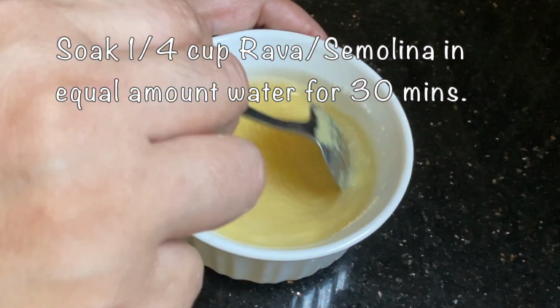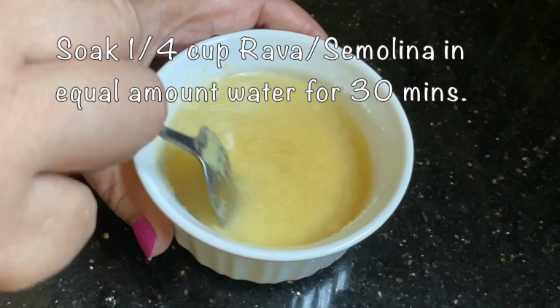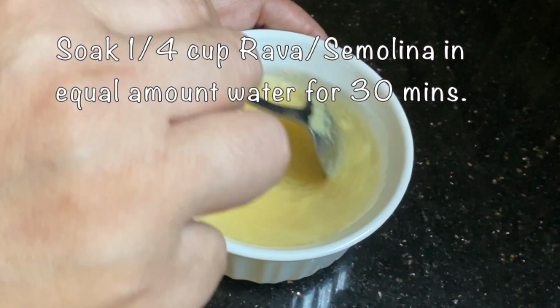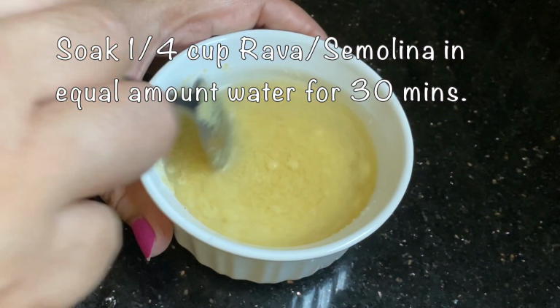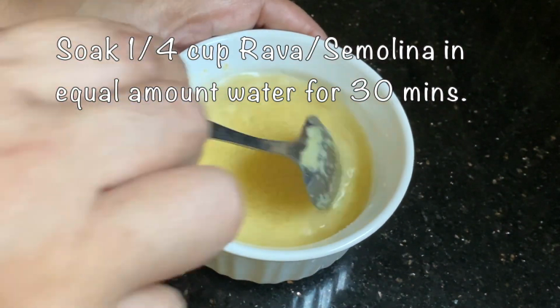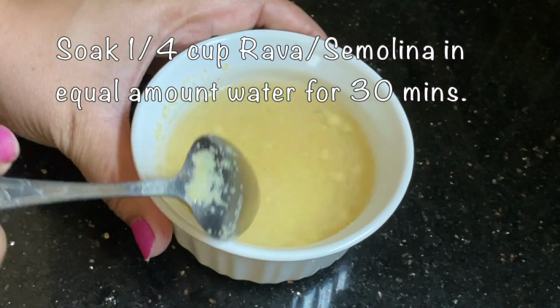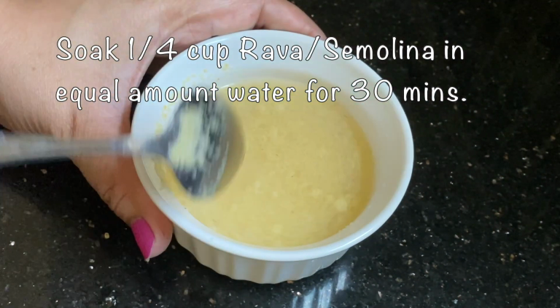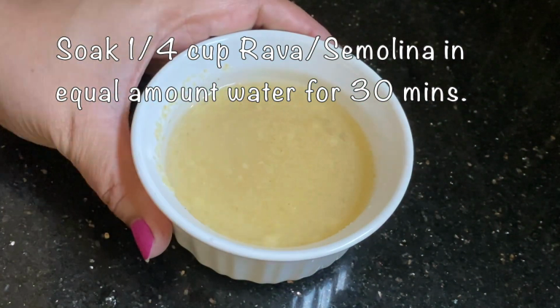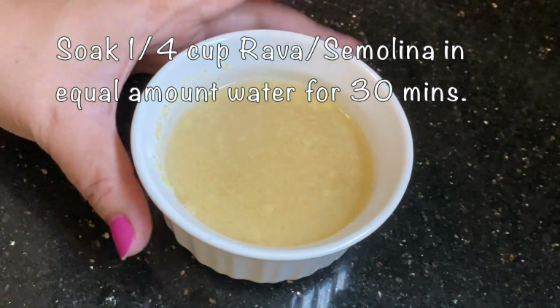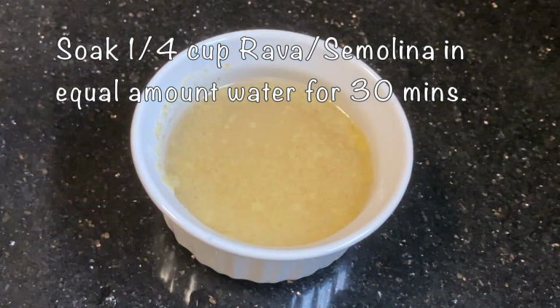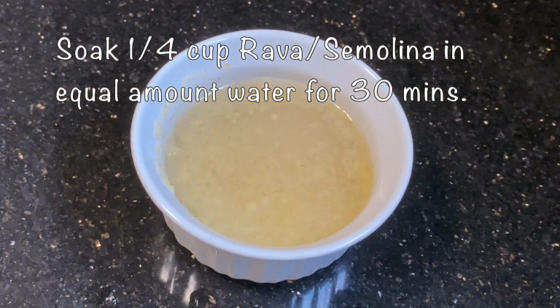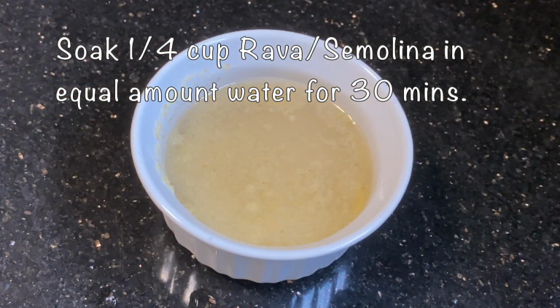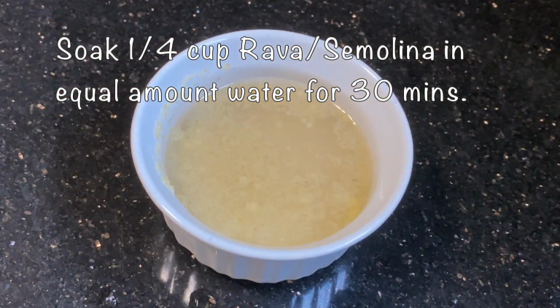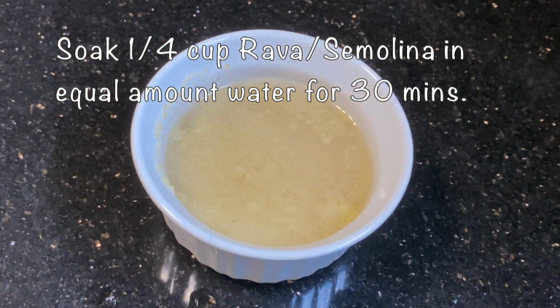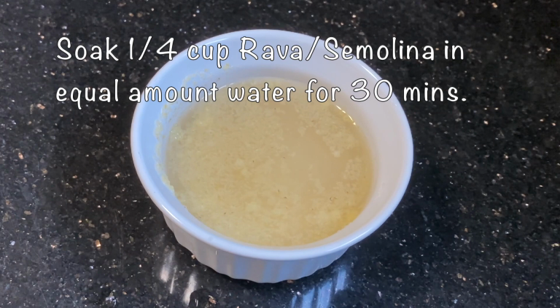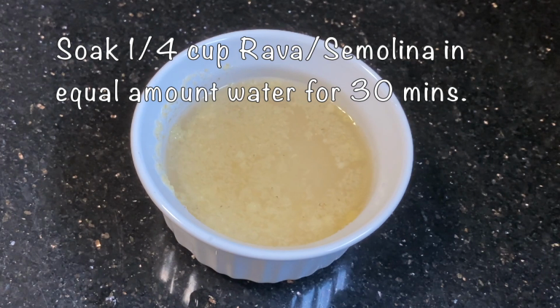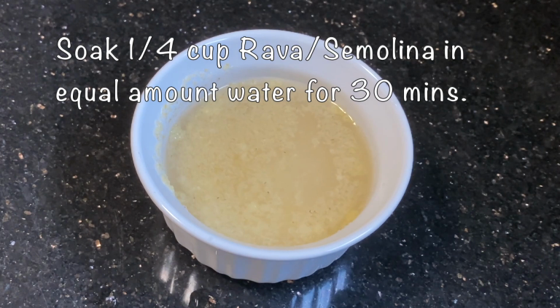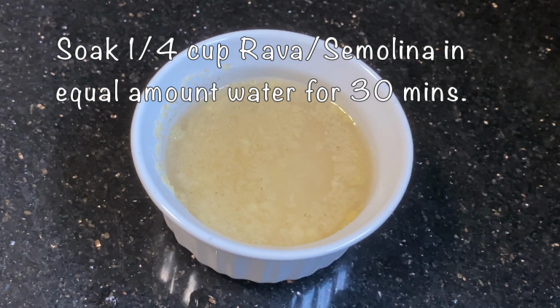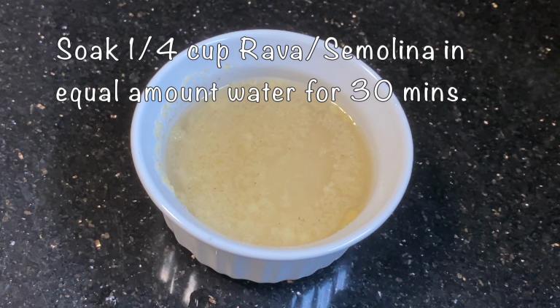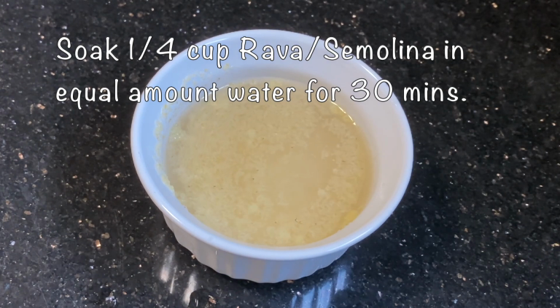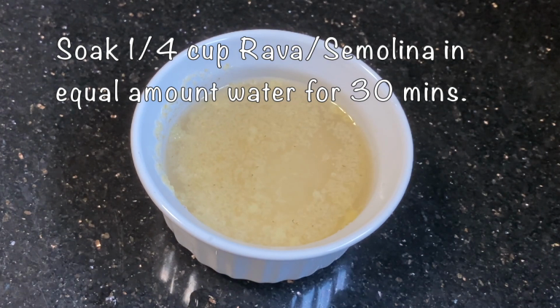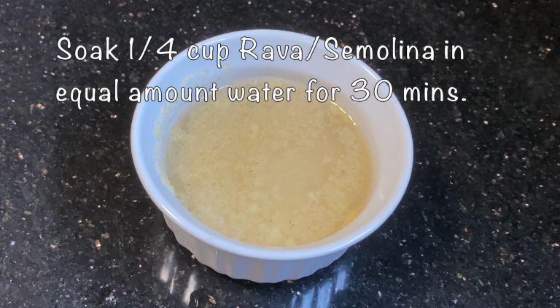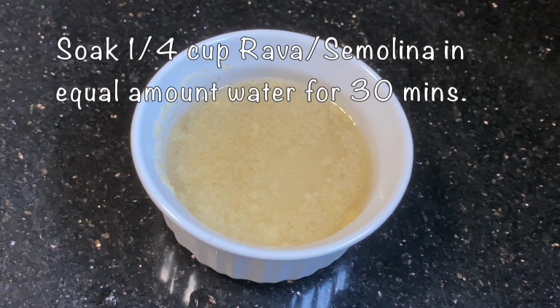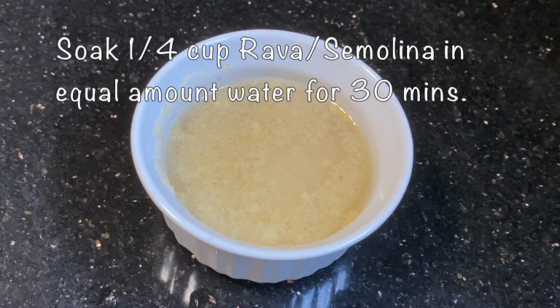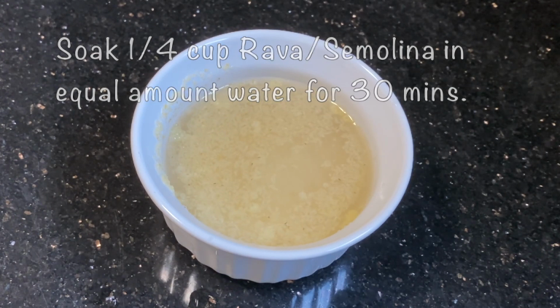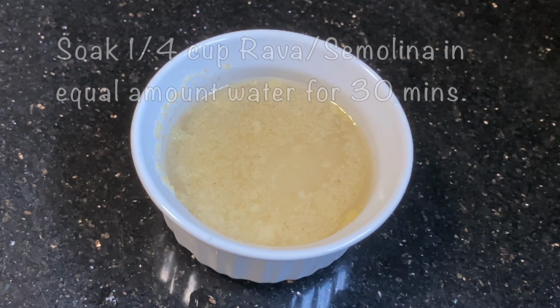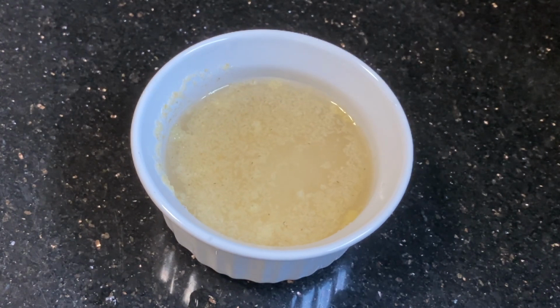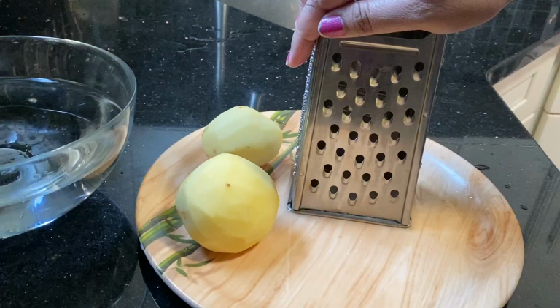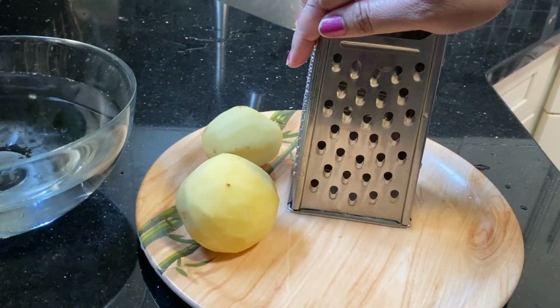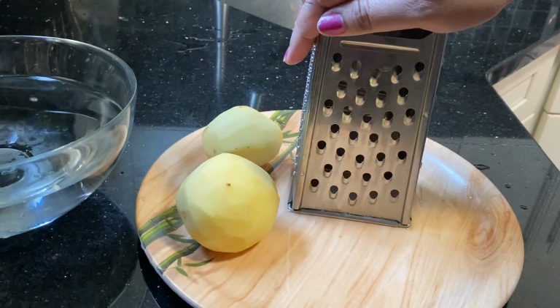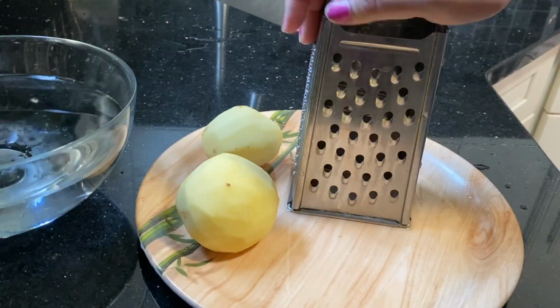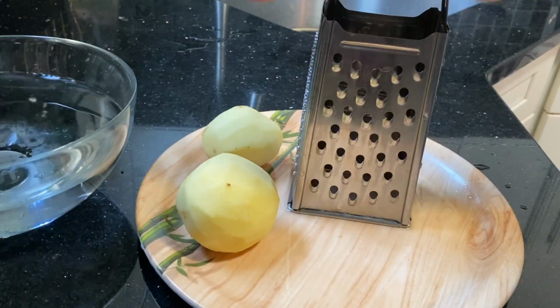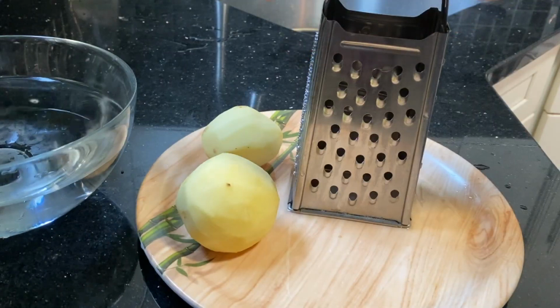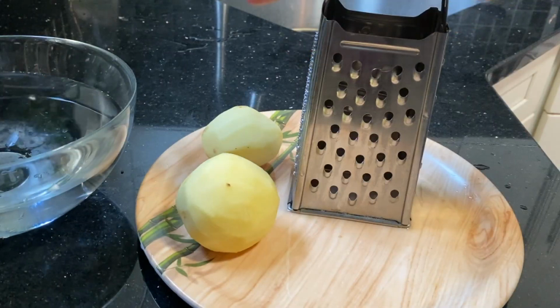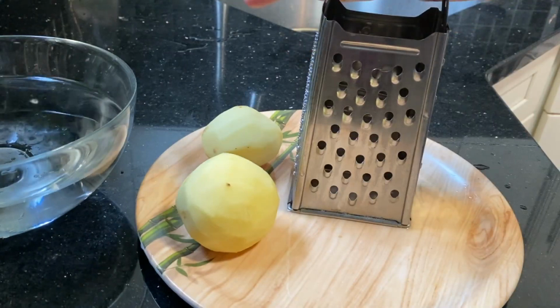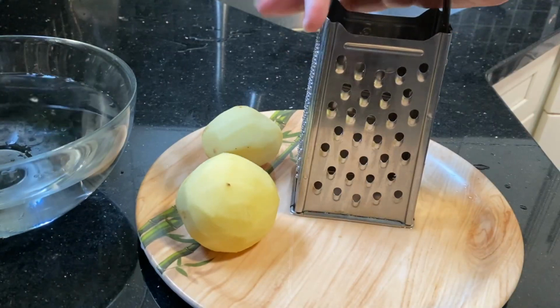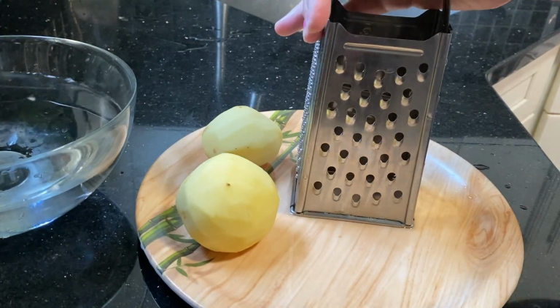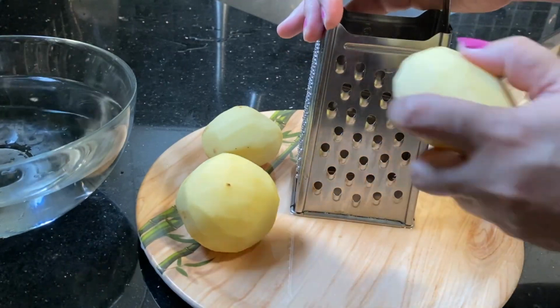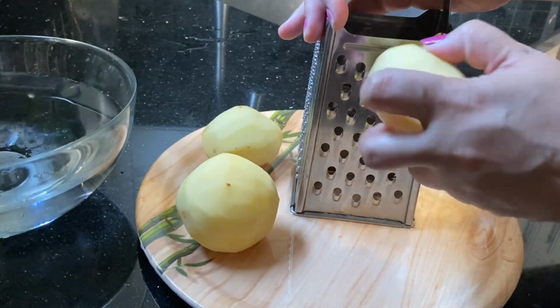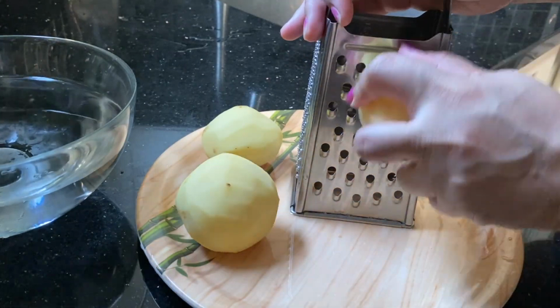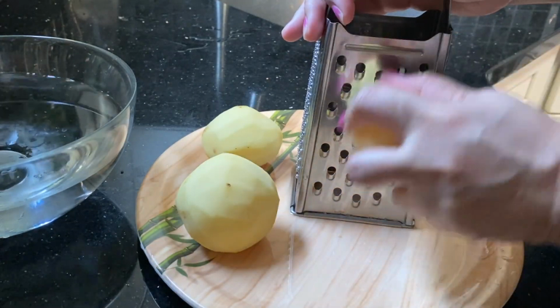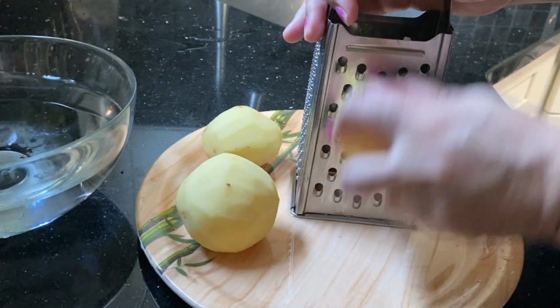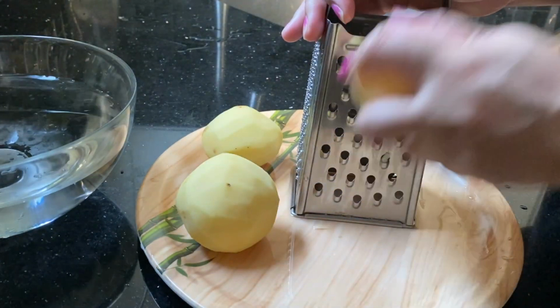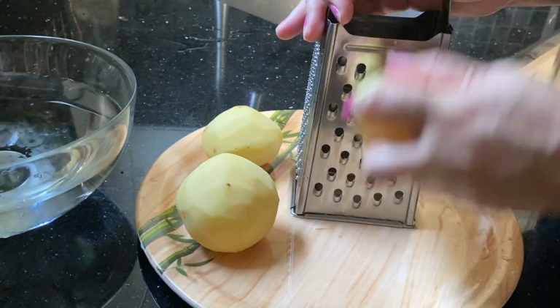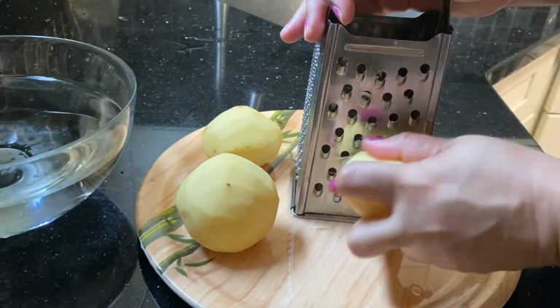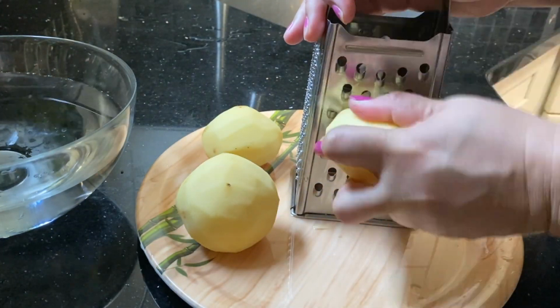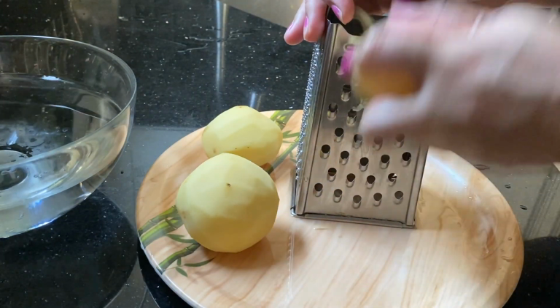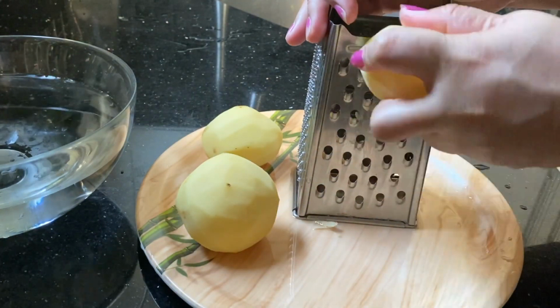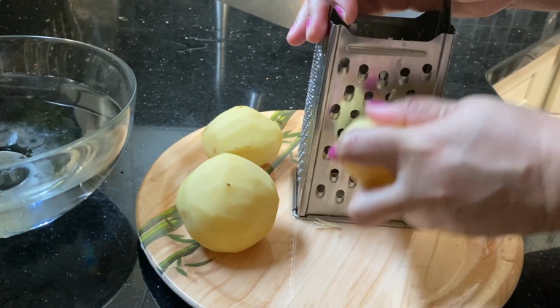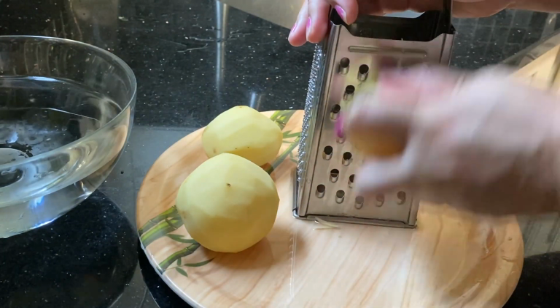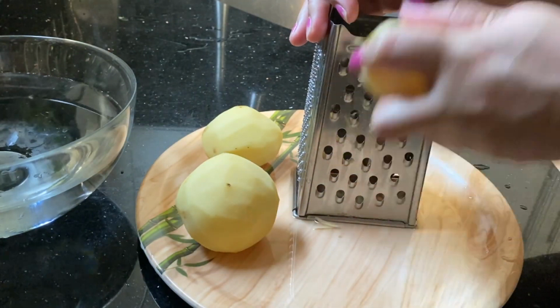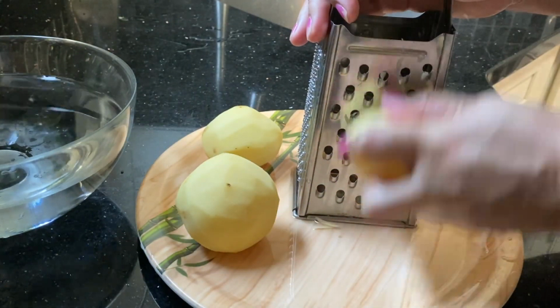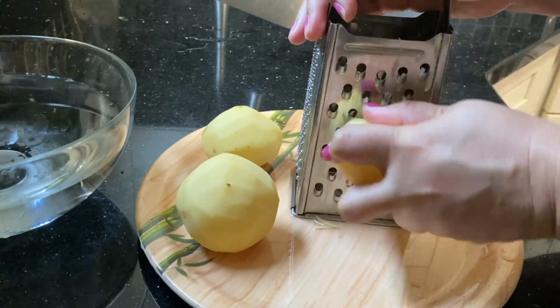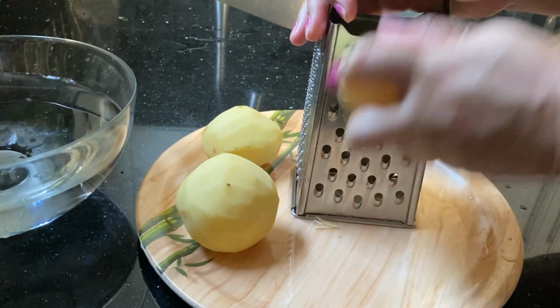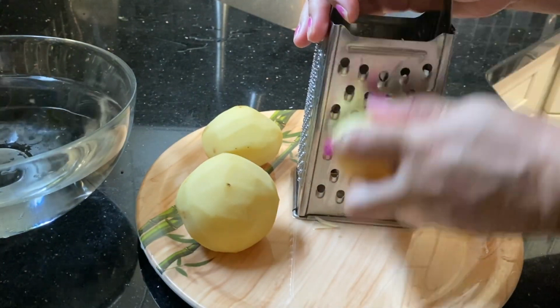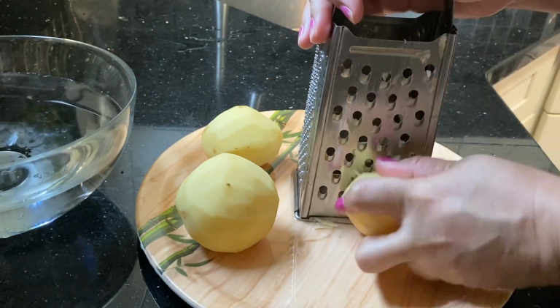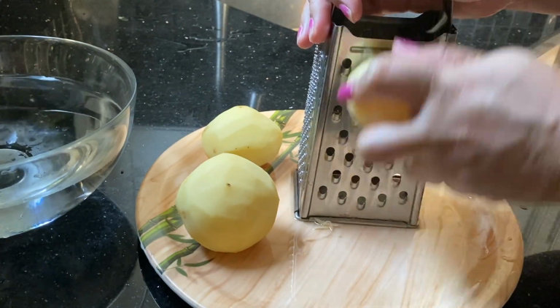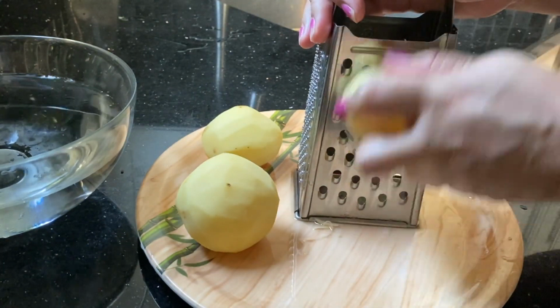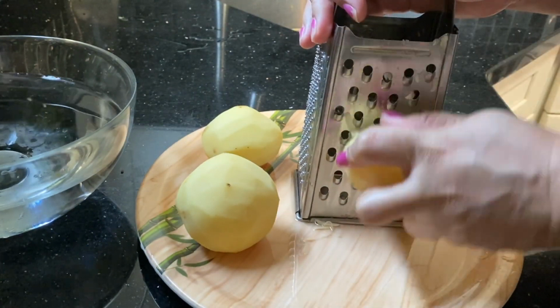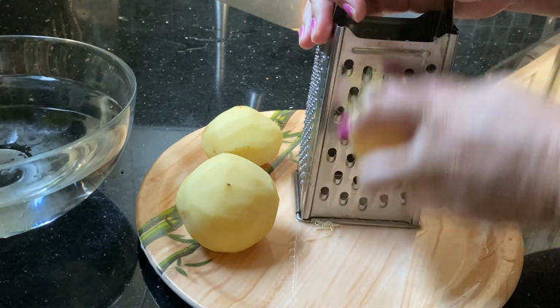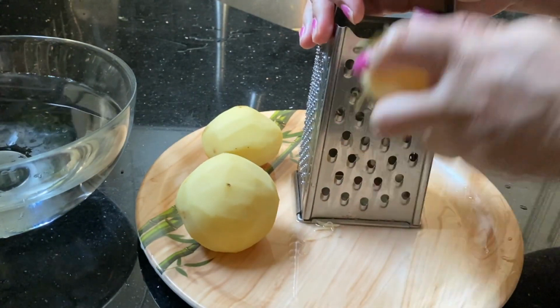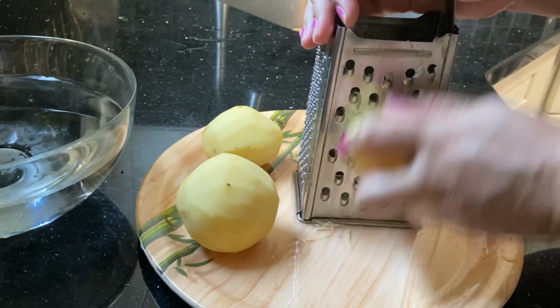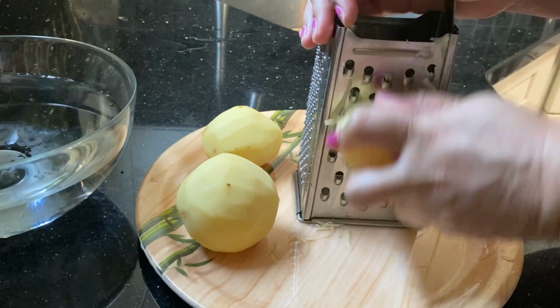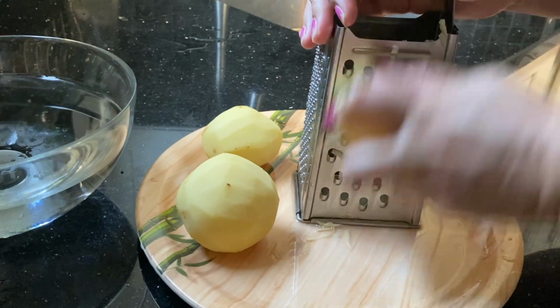We are cooking it in 30 minutes. We are cooking it for 3 medium sized potatoes.